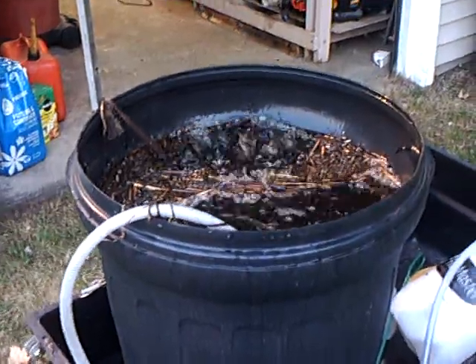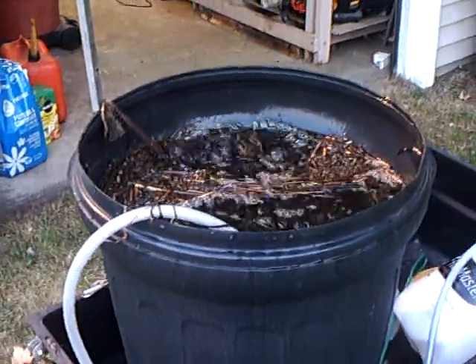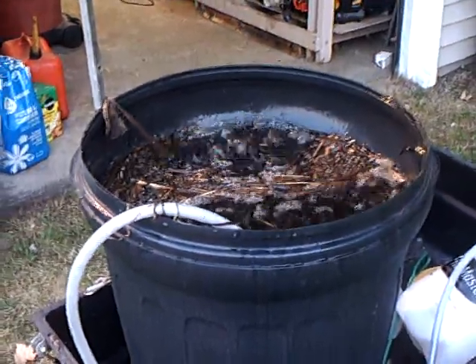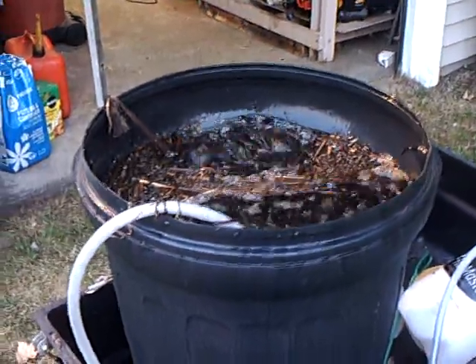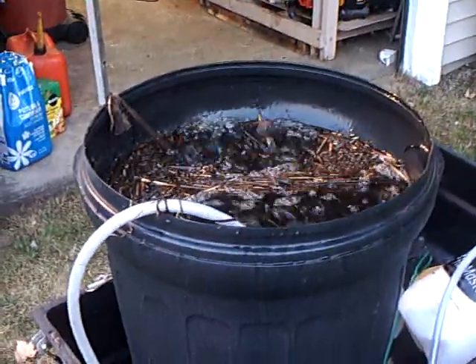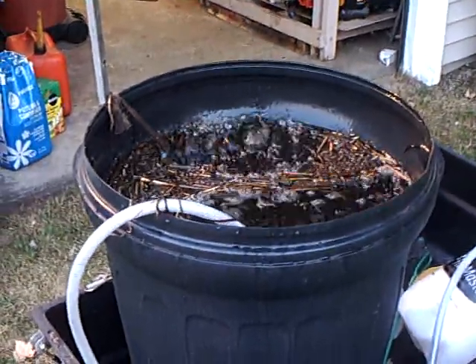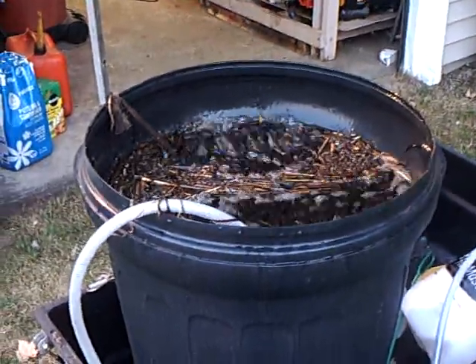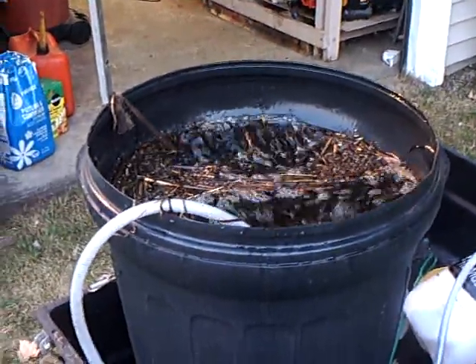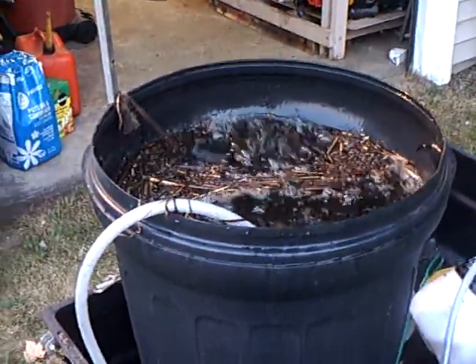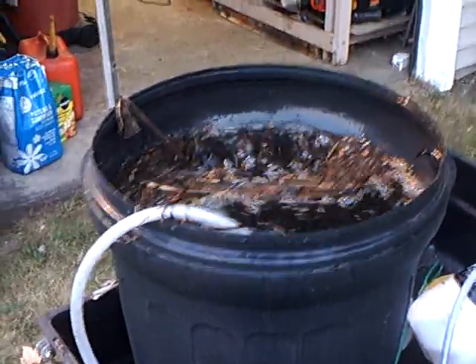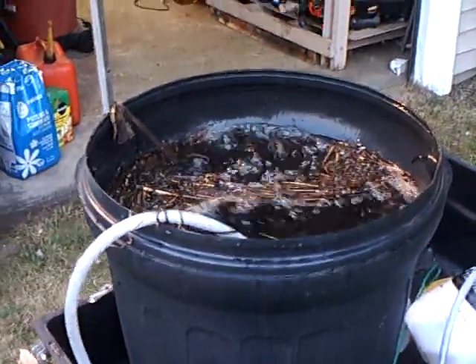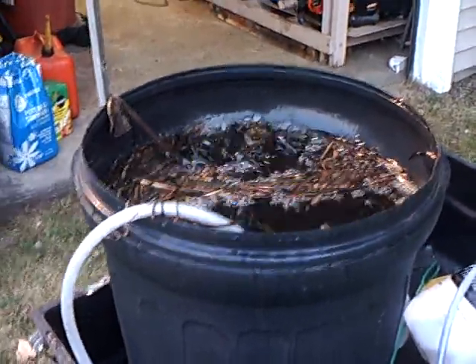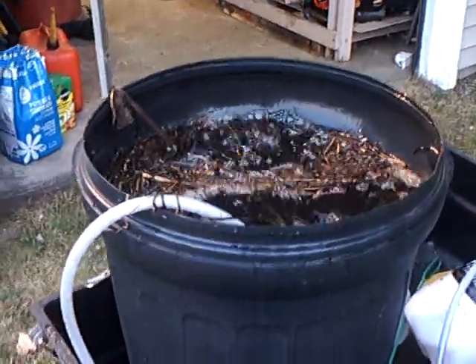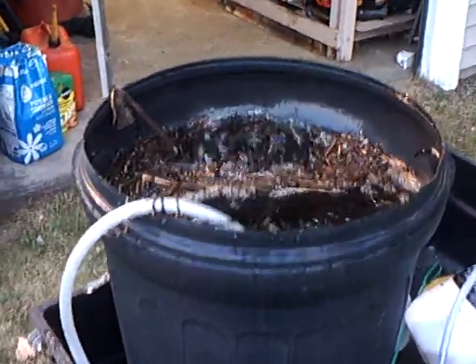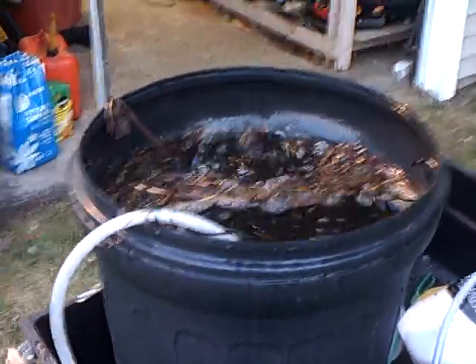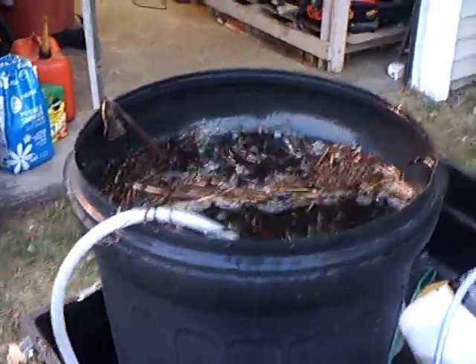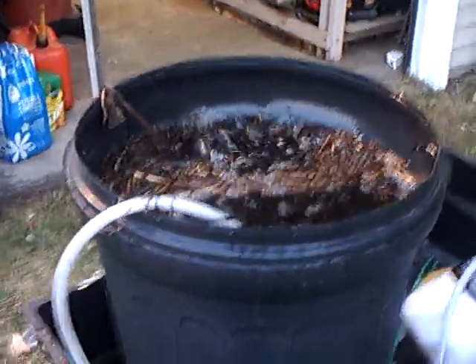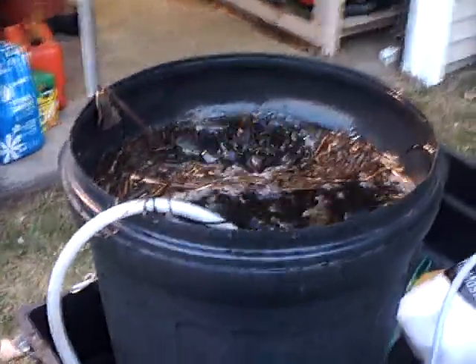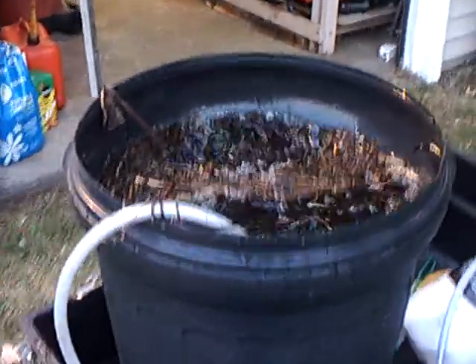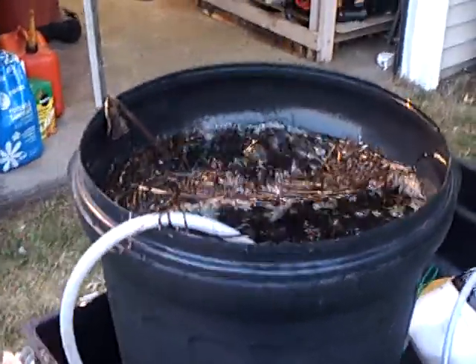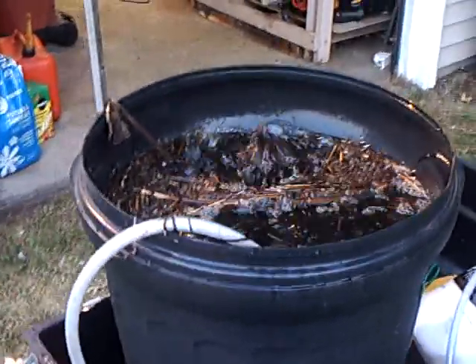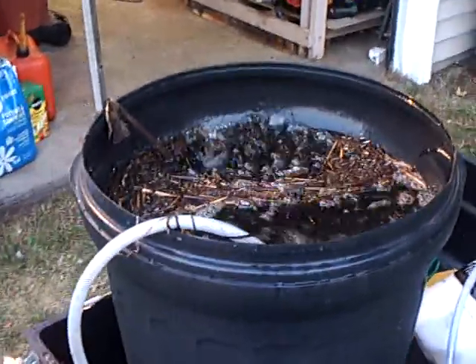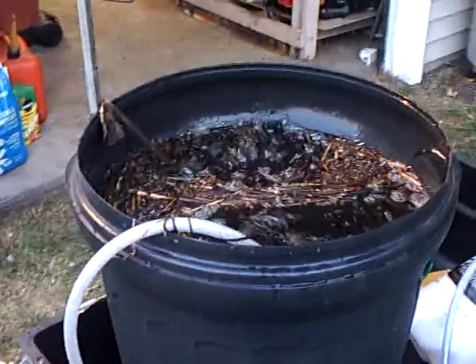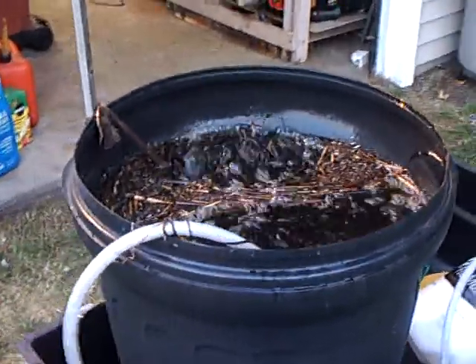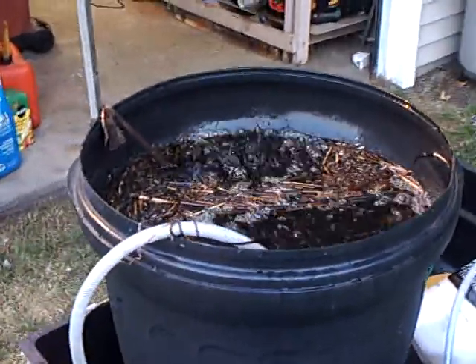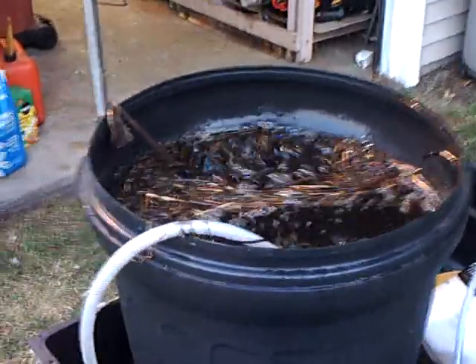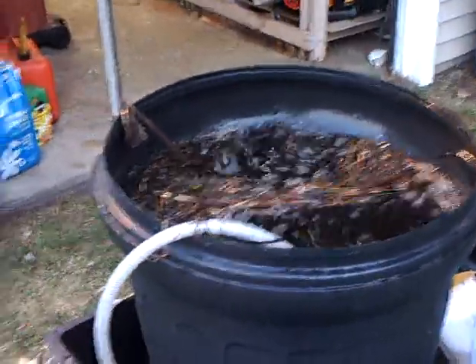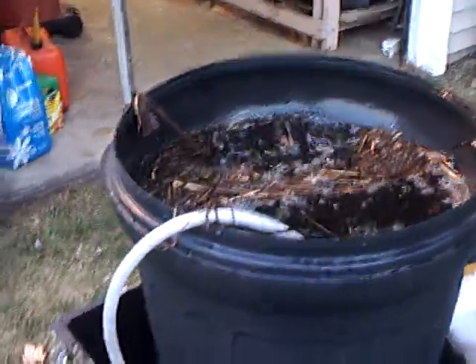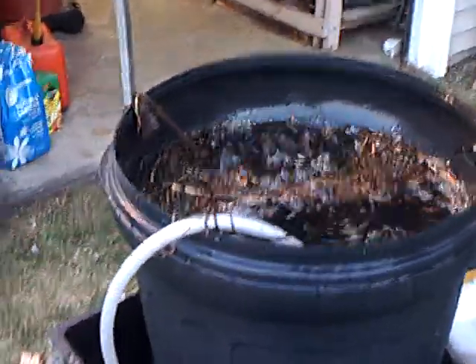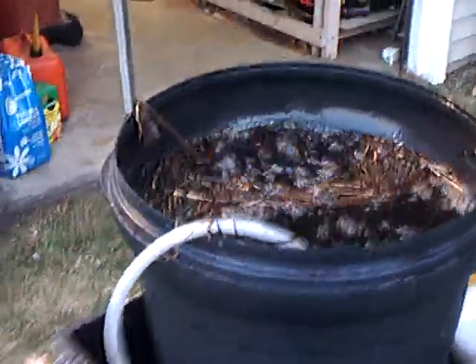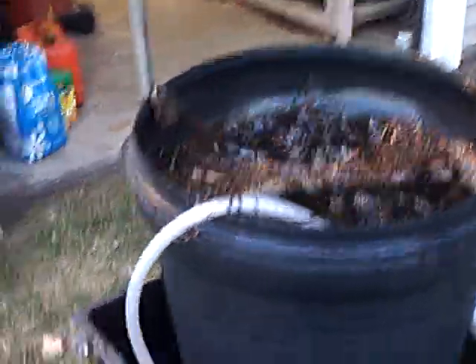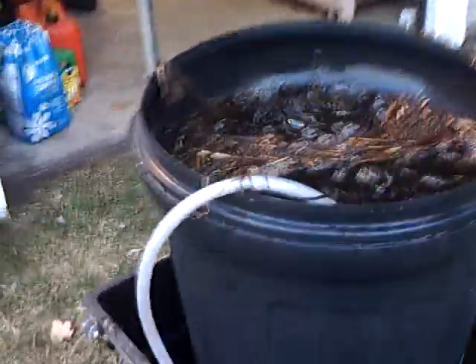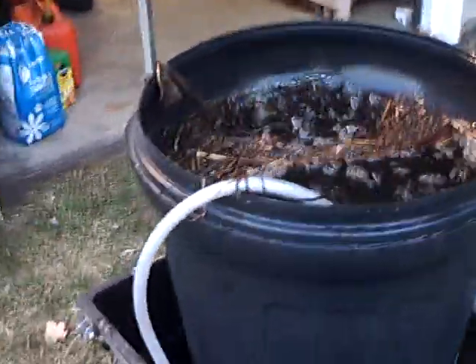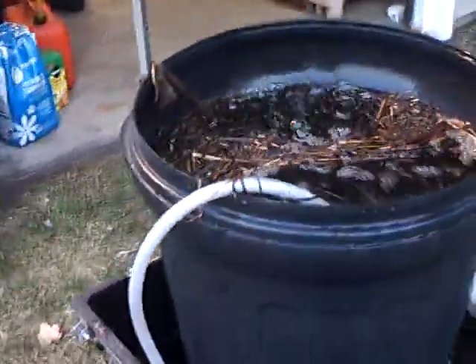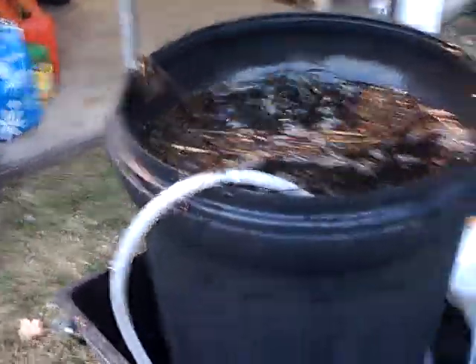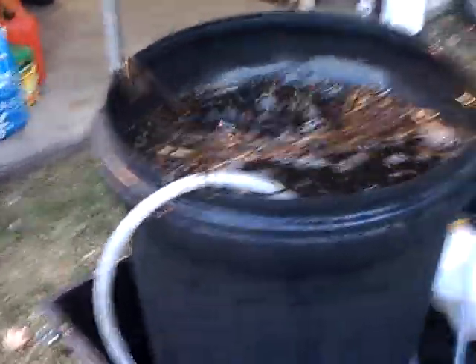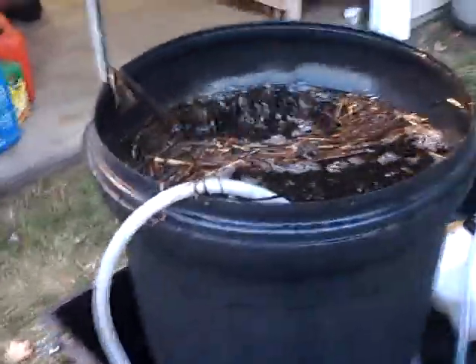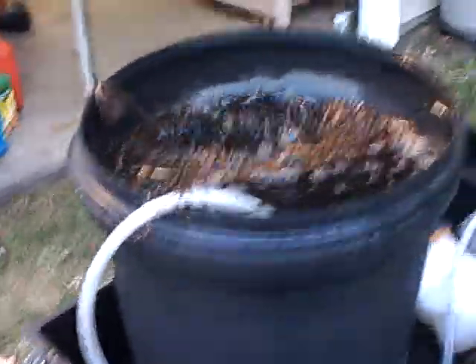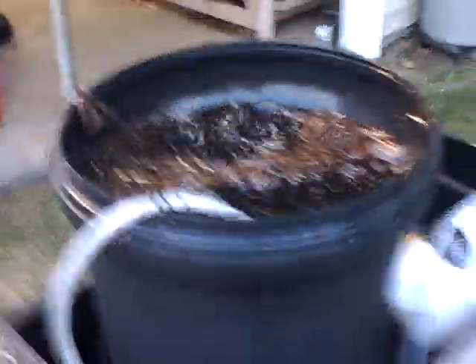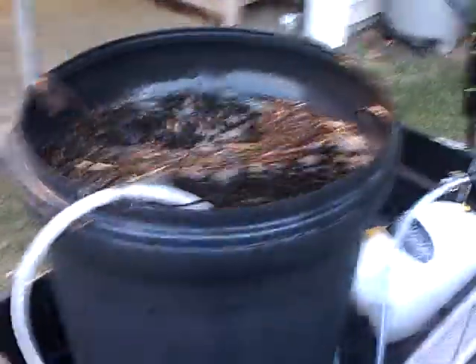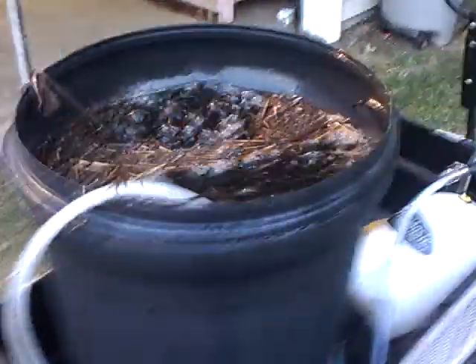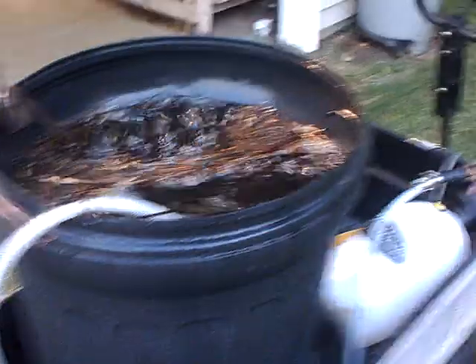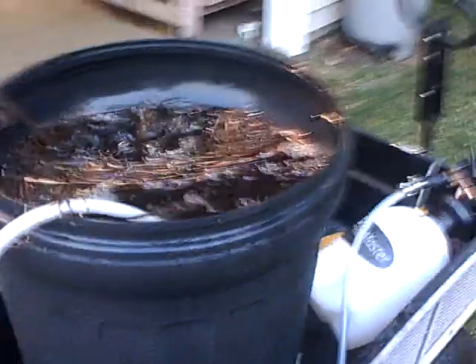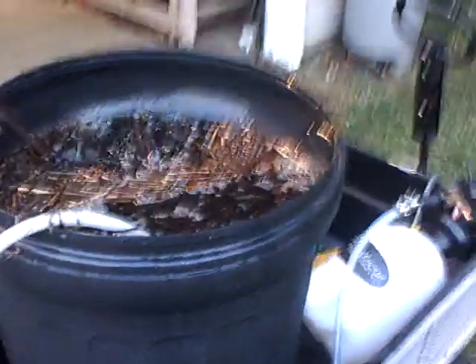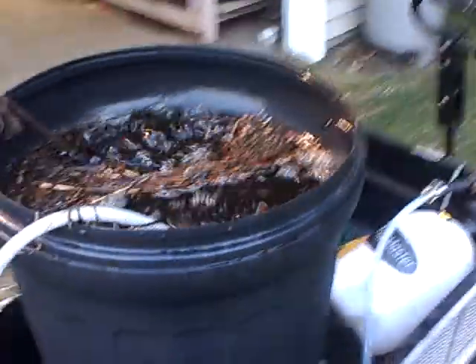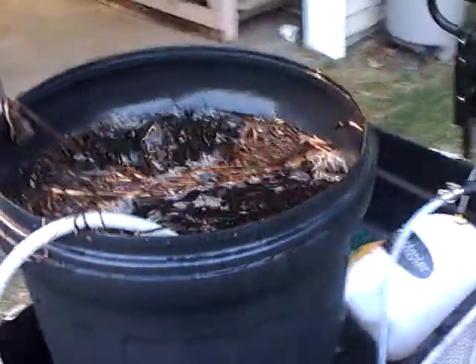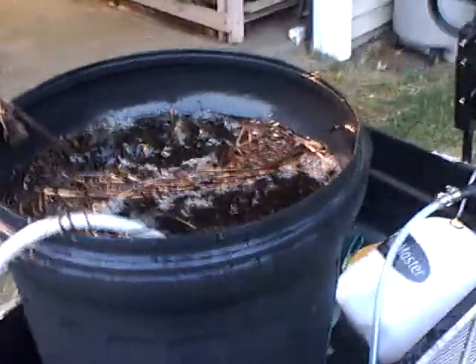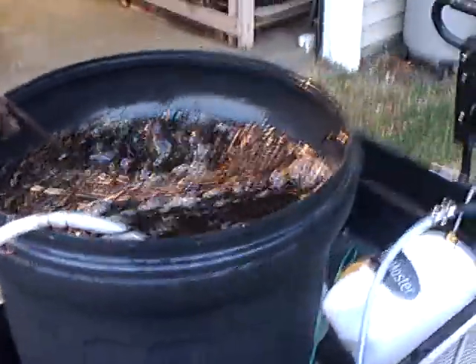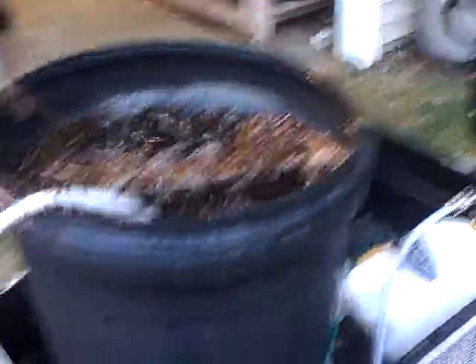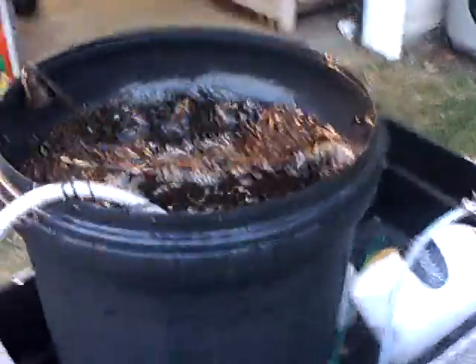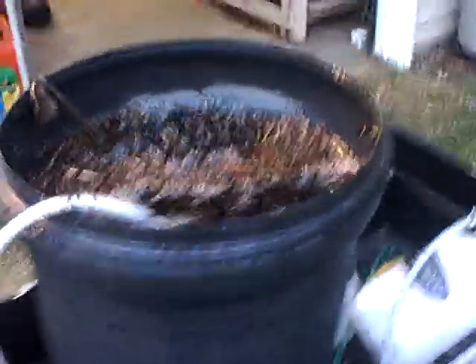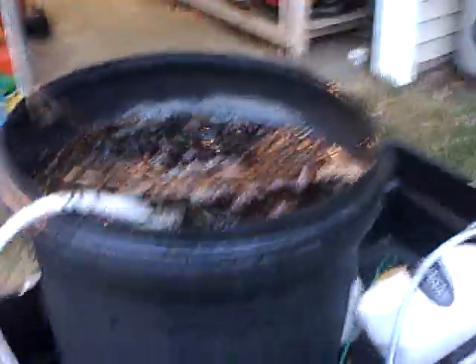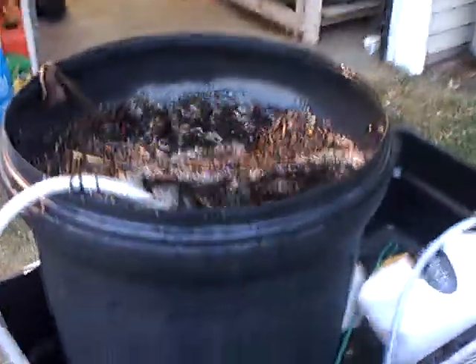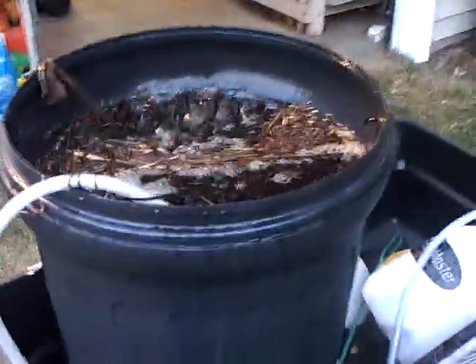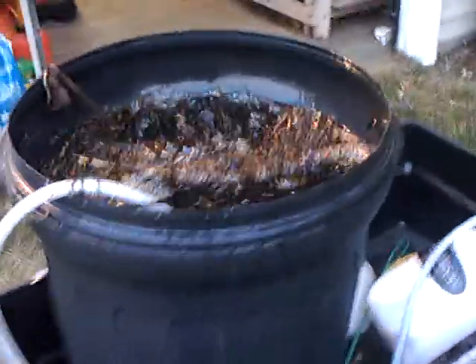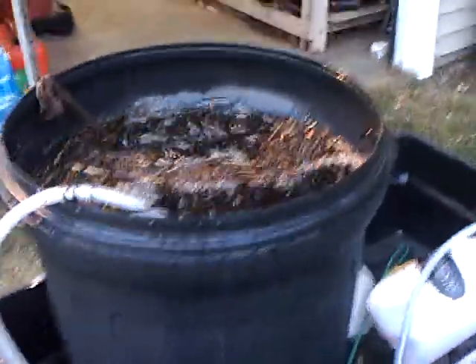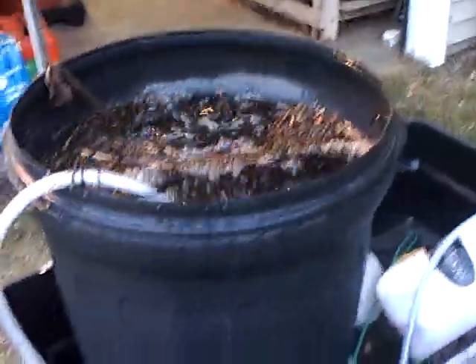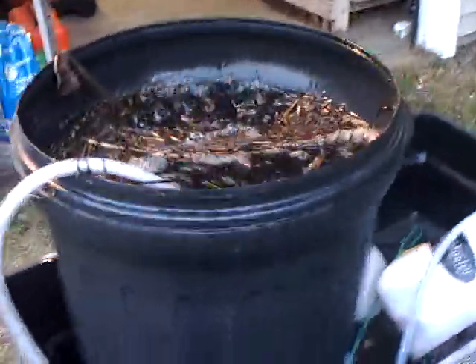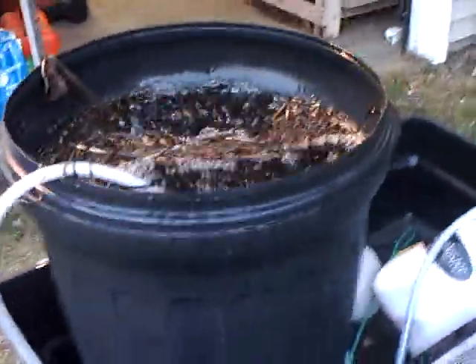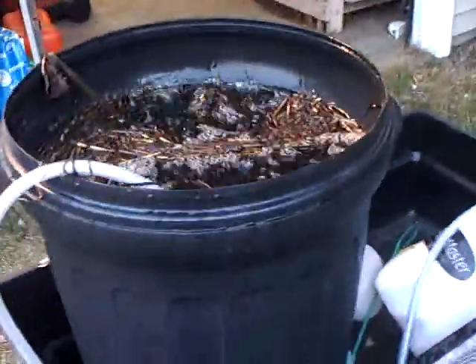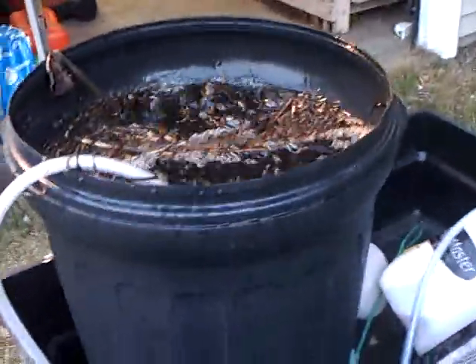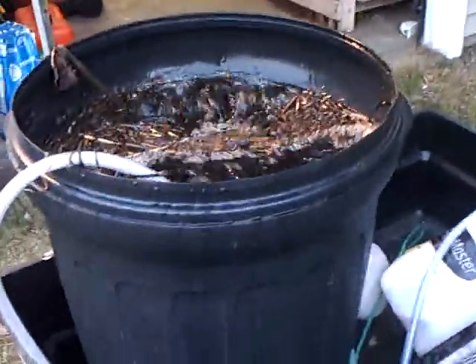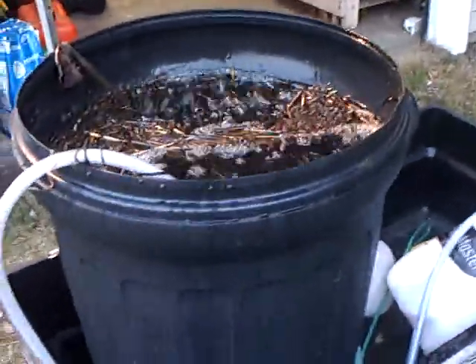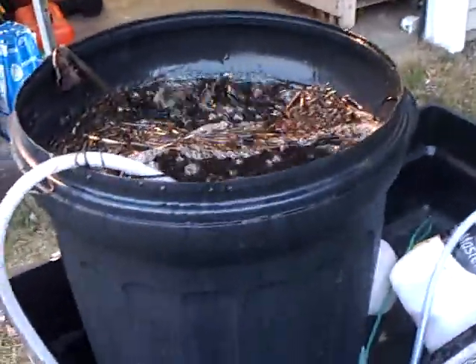Hey everybody, I'm brewing up another batch of compost tea. This time, it's a little different.